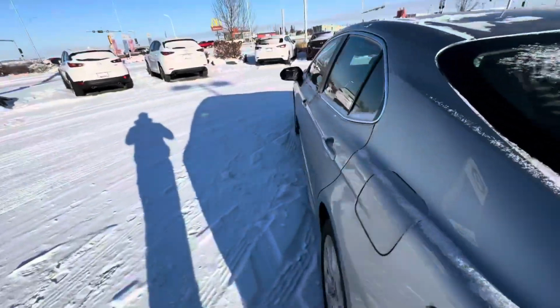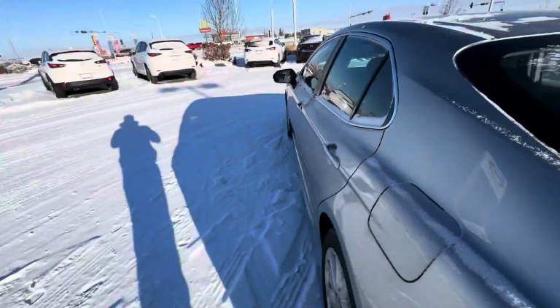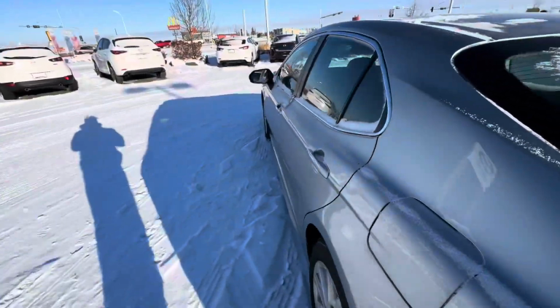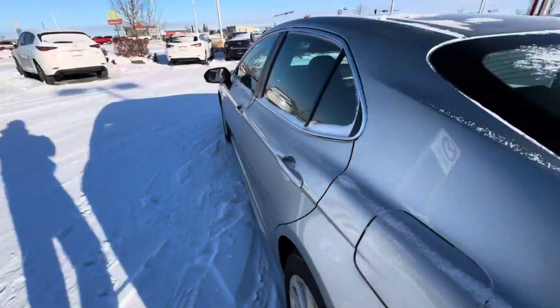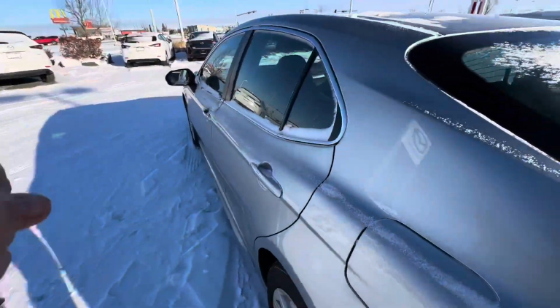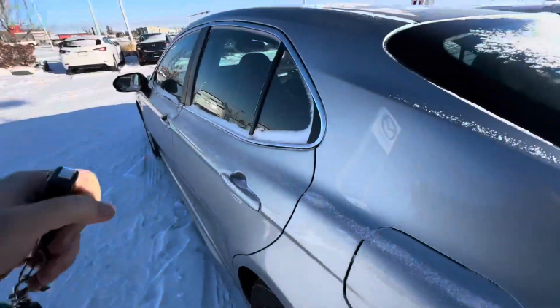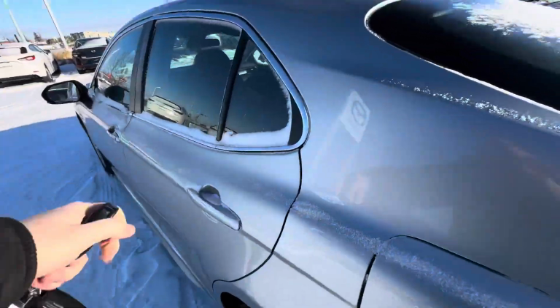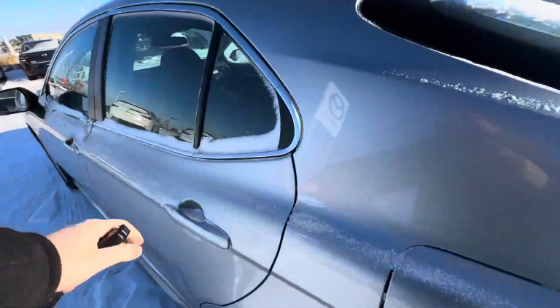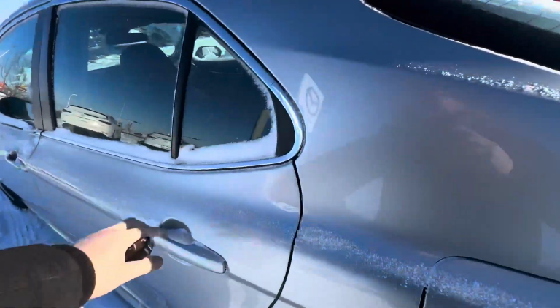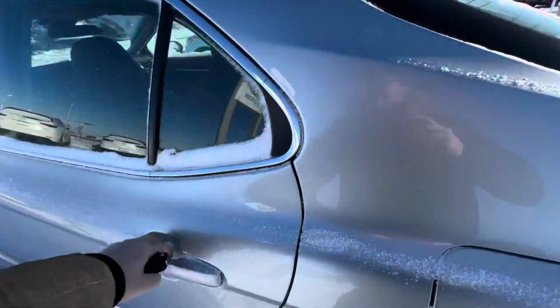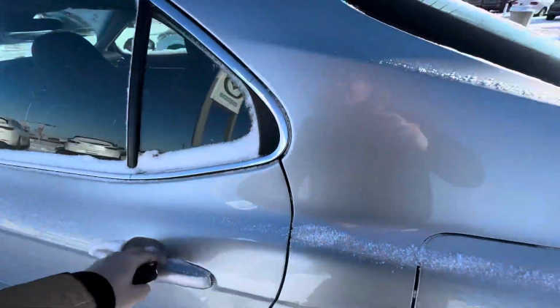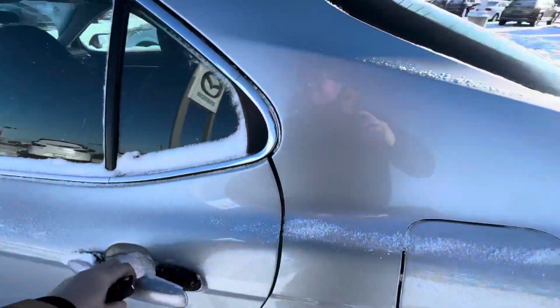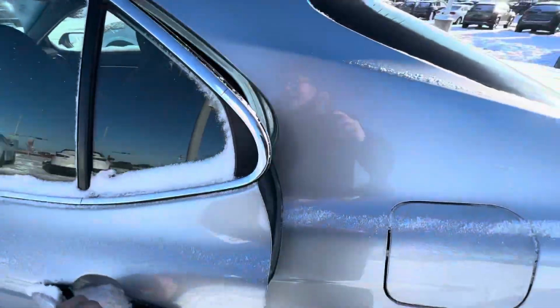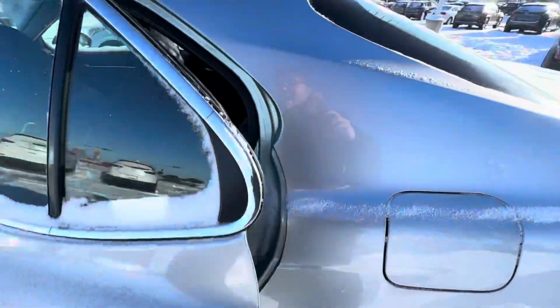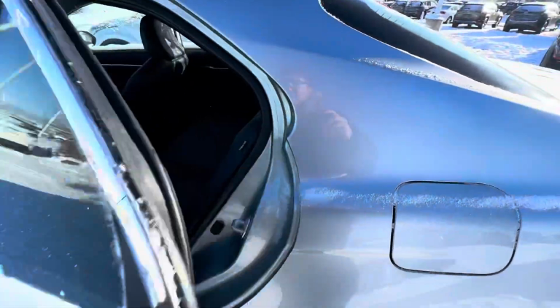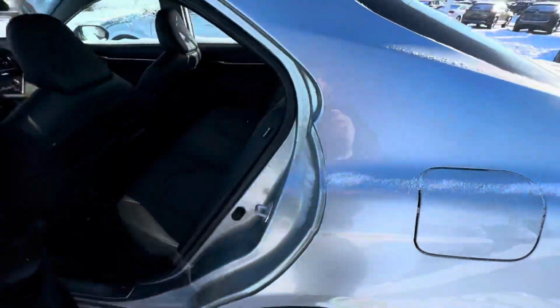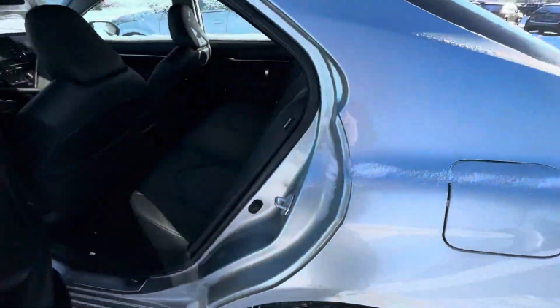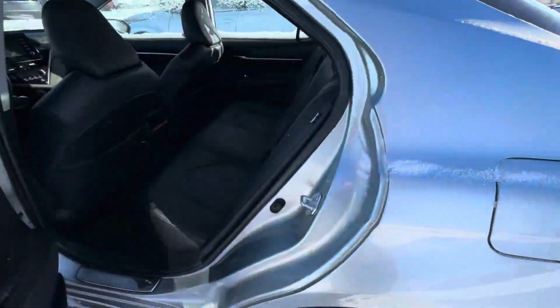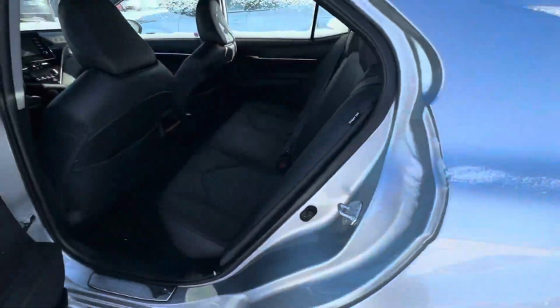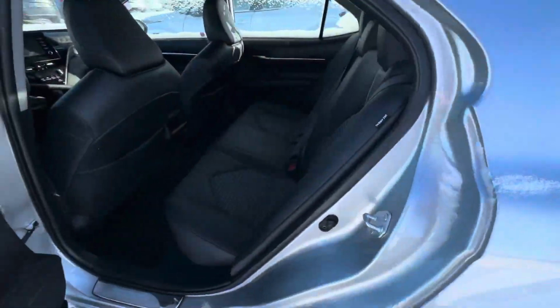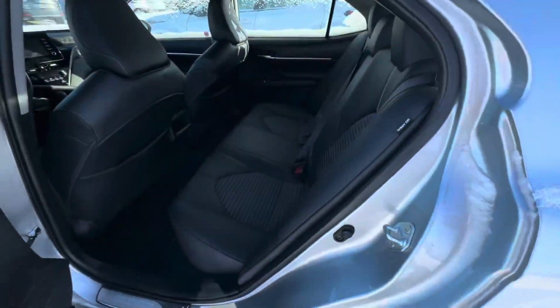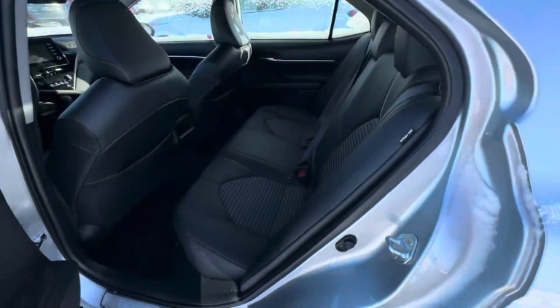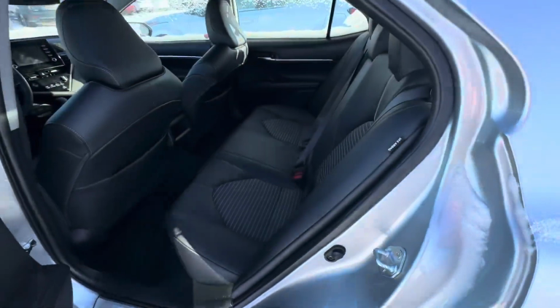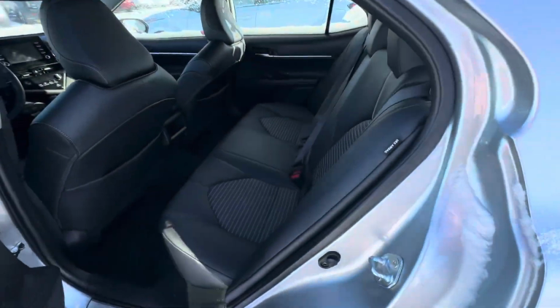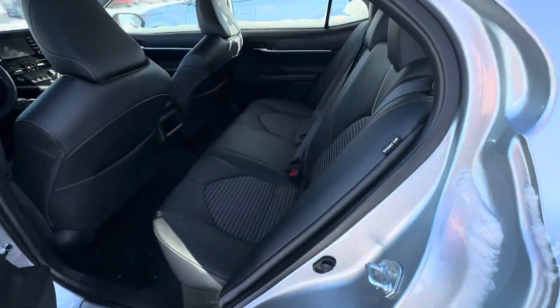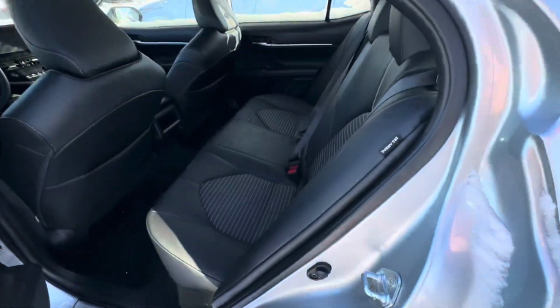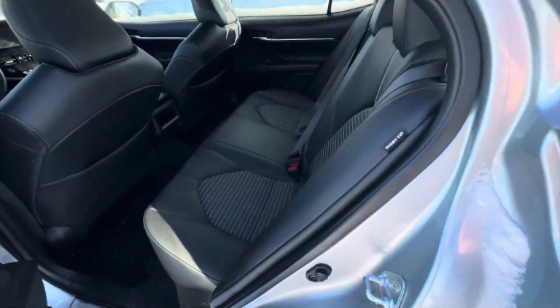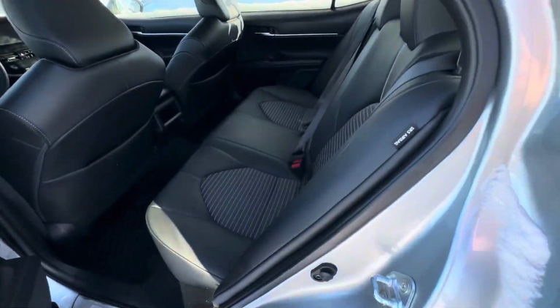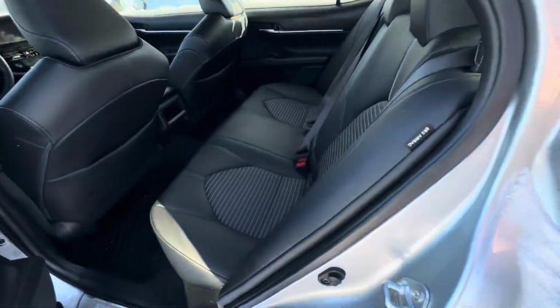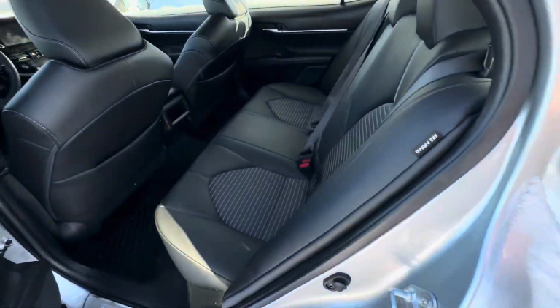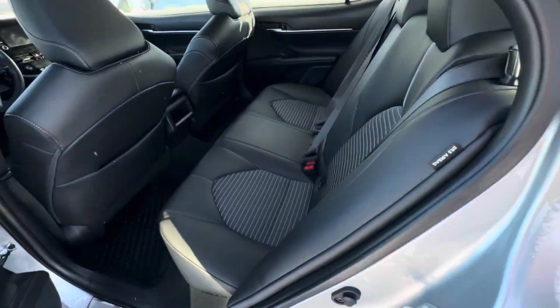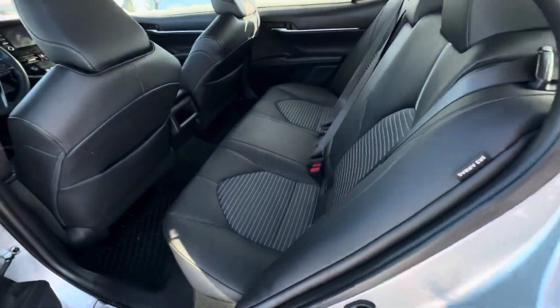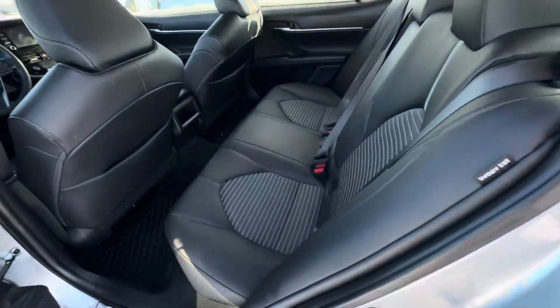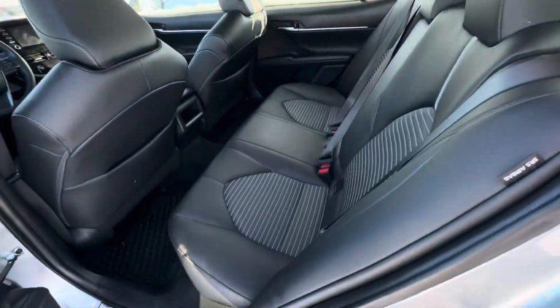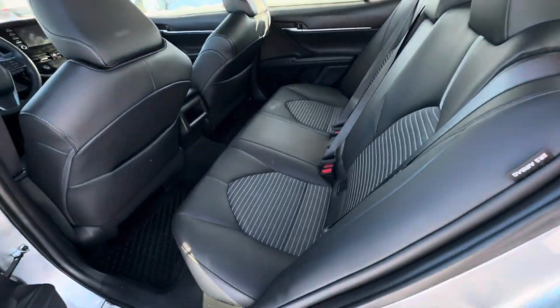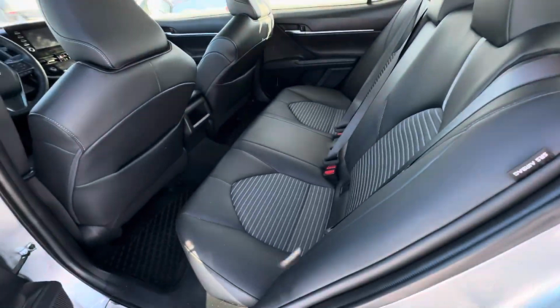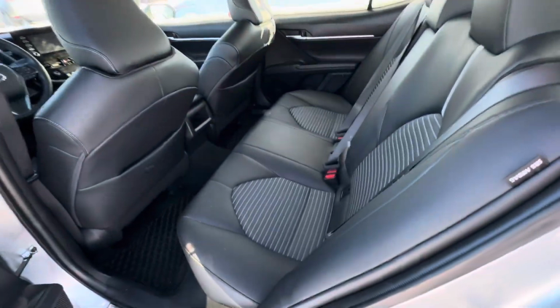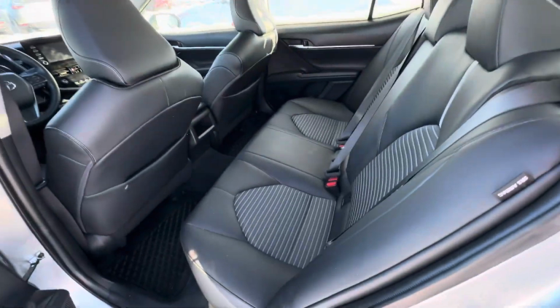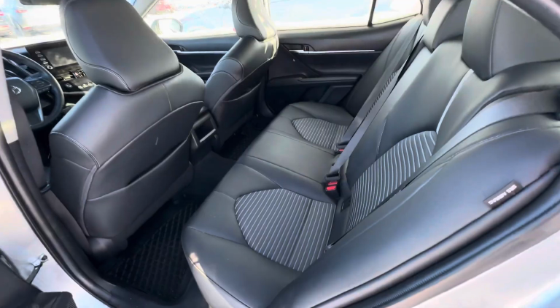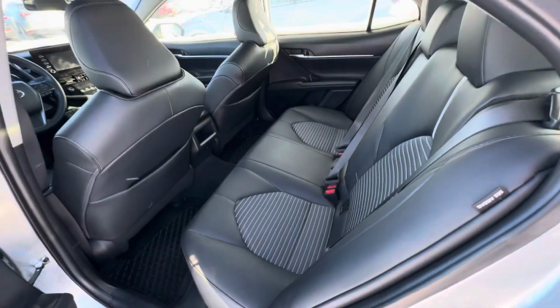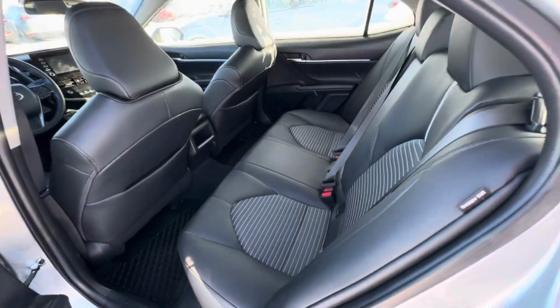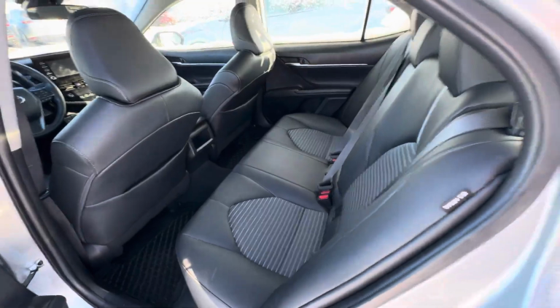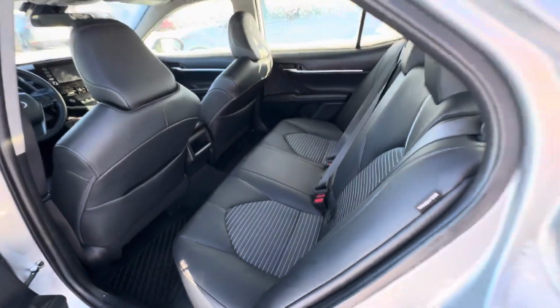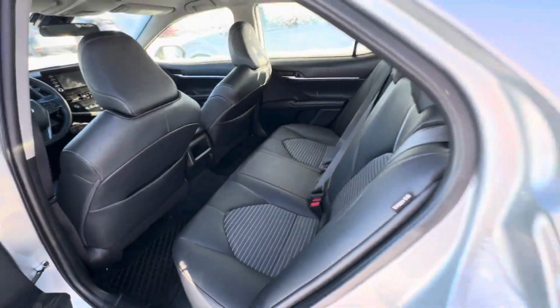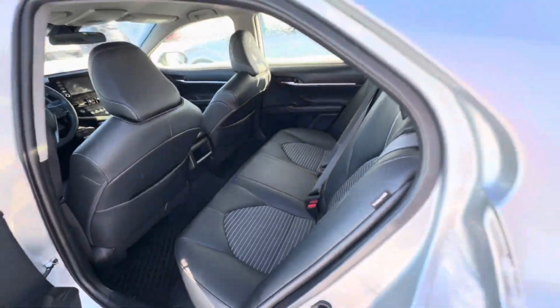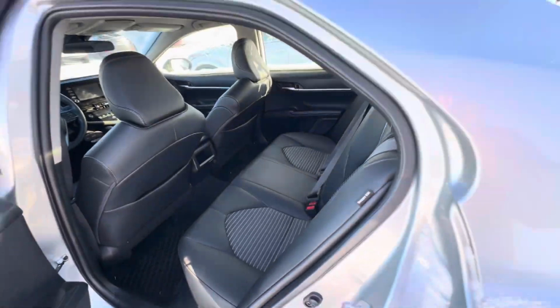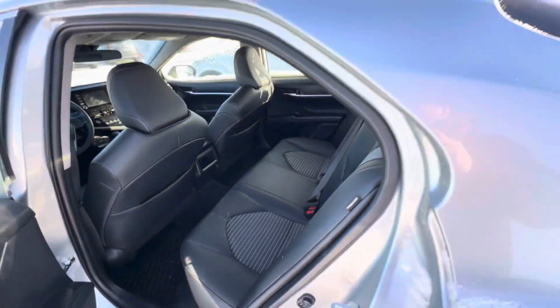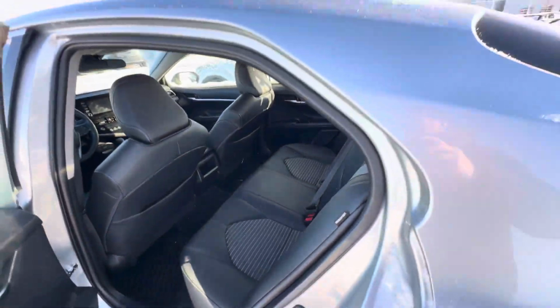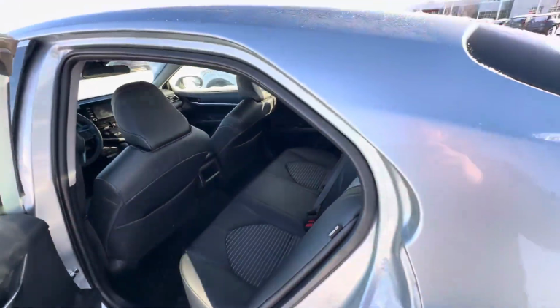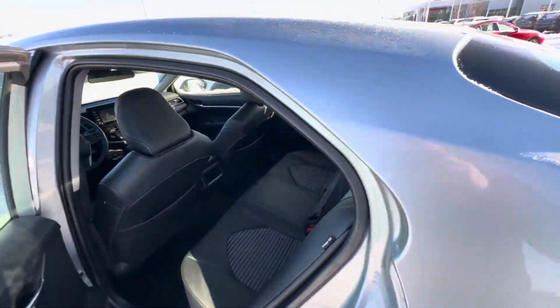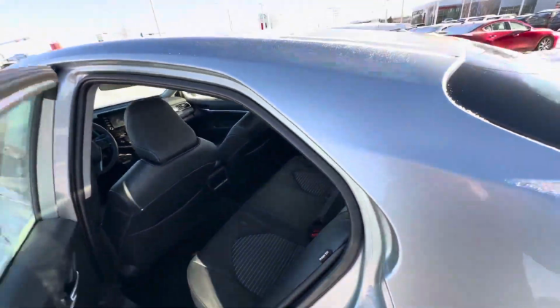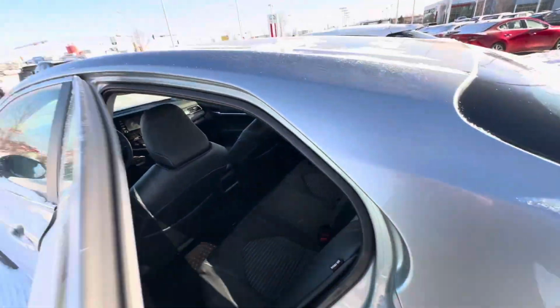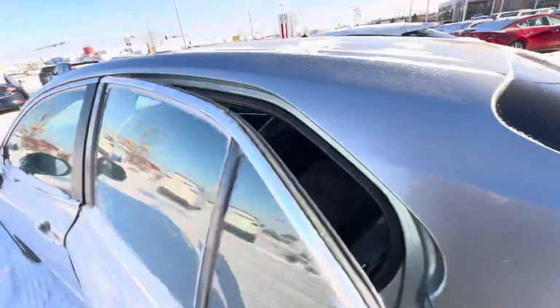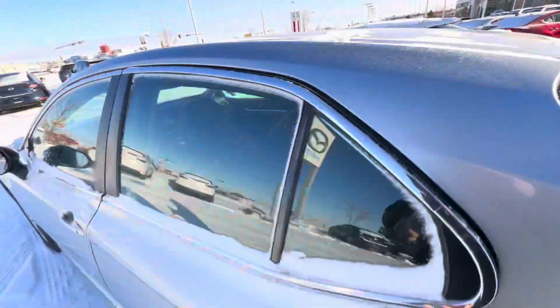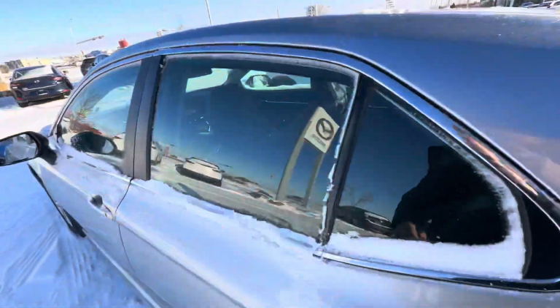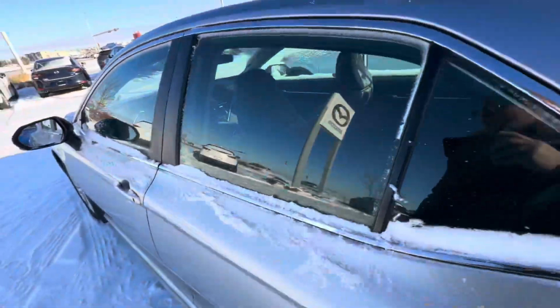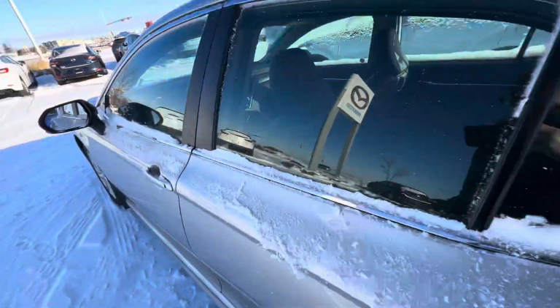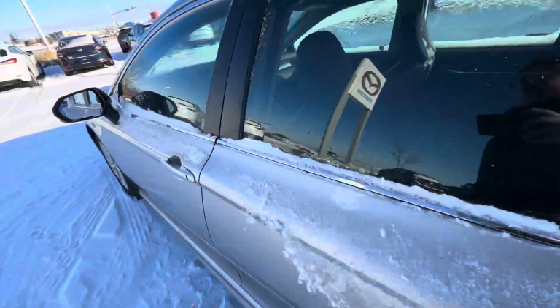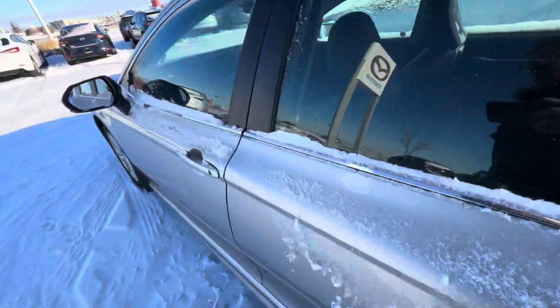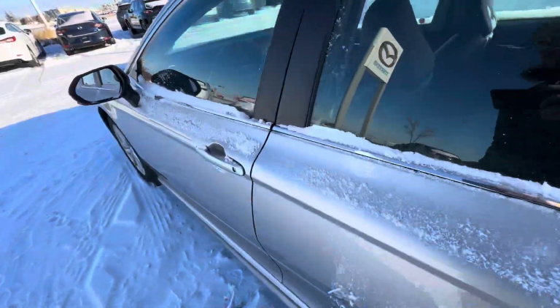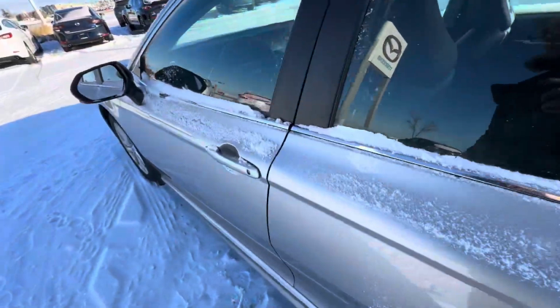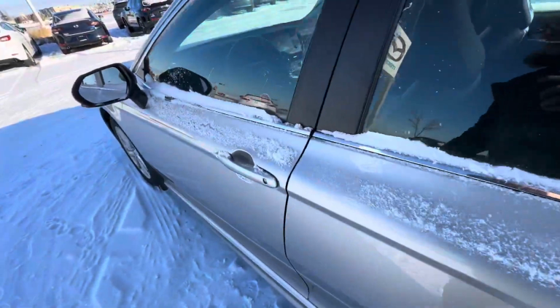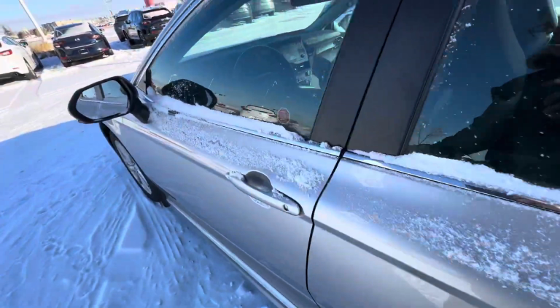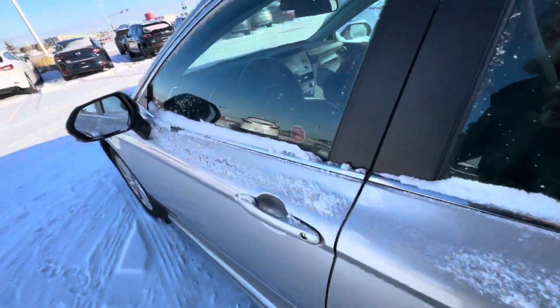Coming around to the back here, these back seats are so comfortable. I can sit back there no problem all day long.